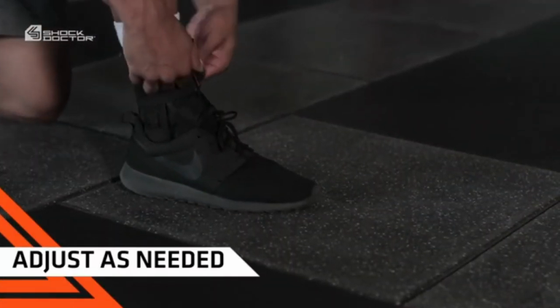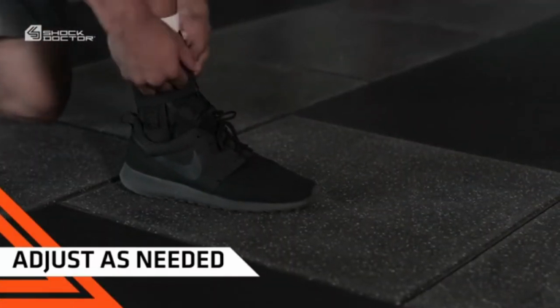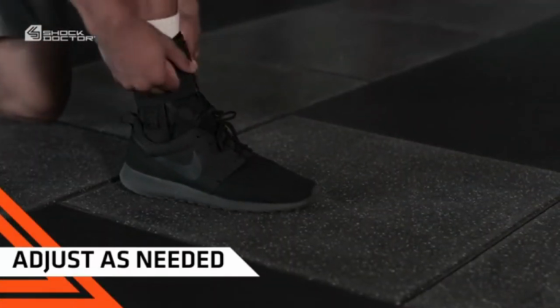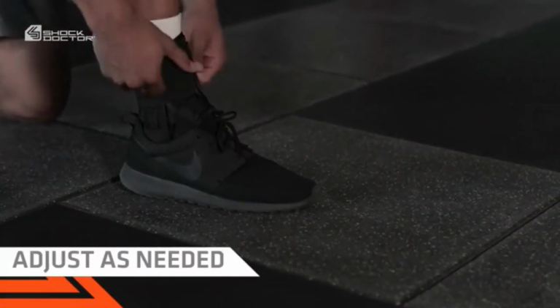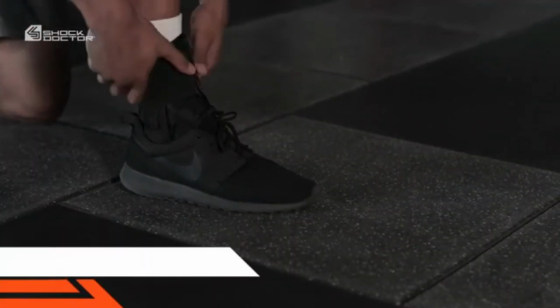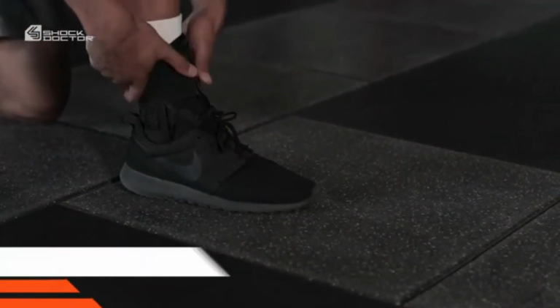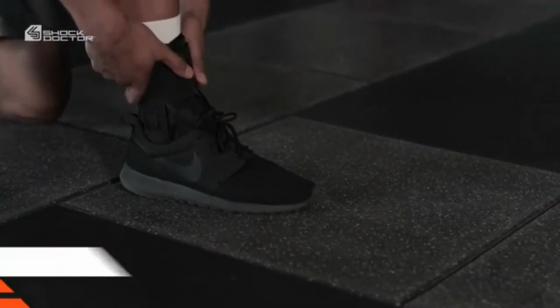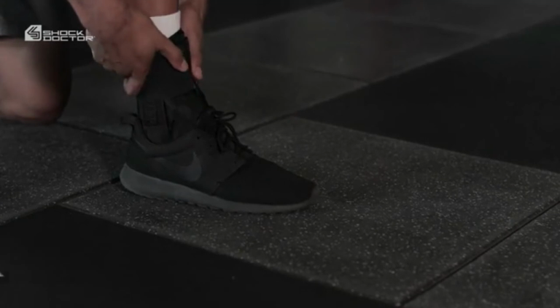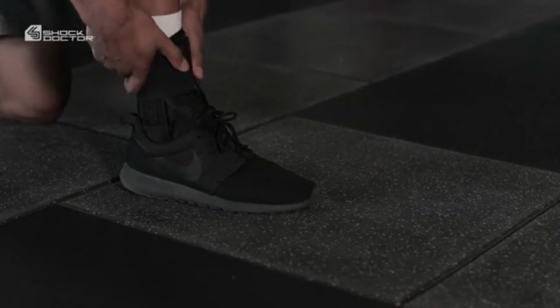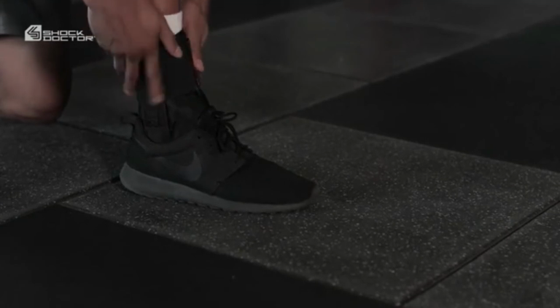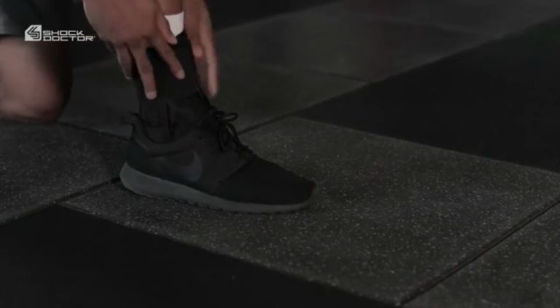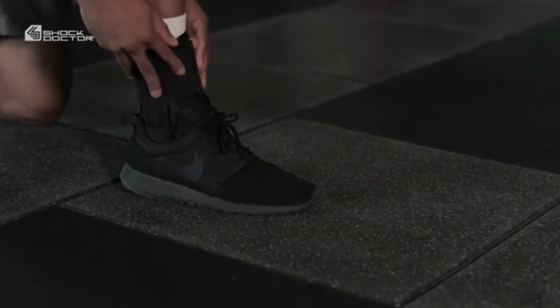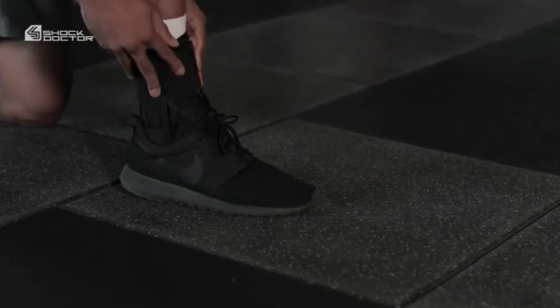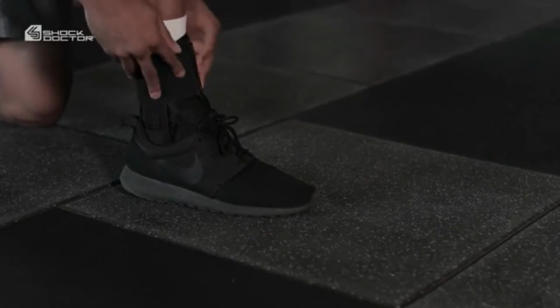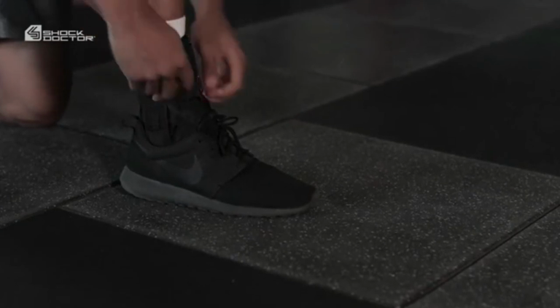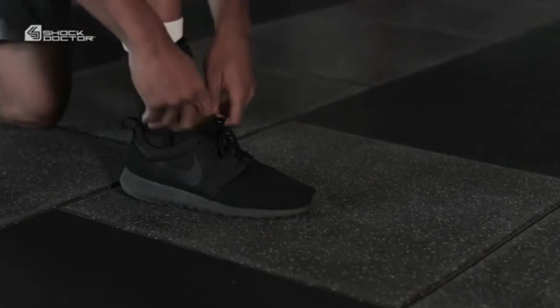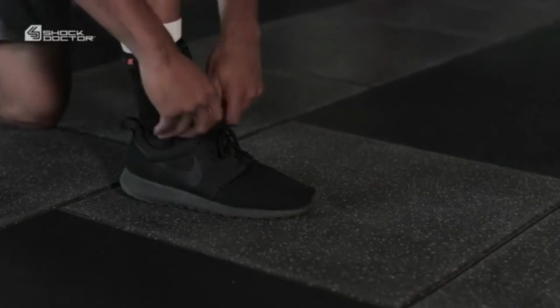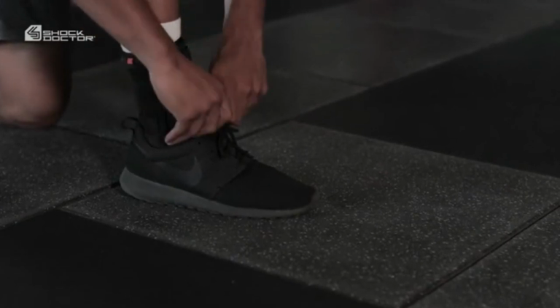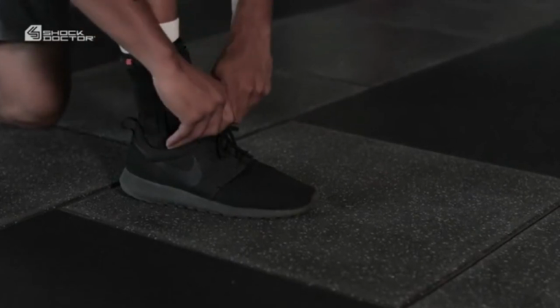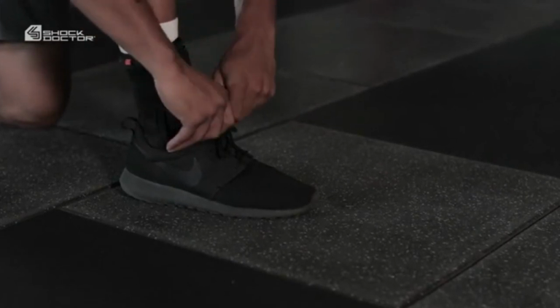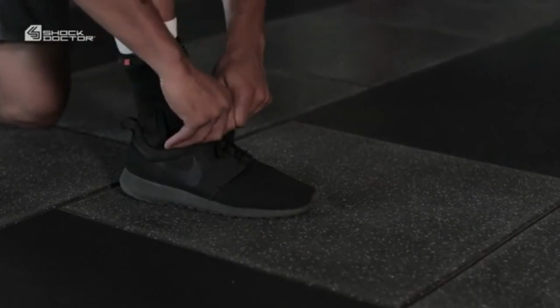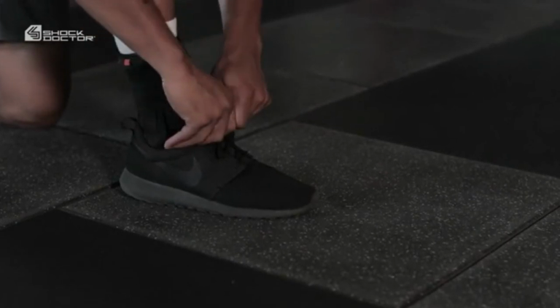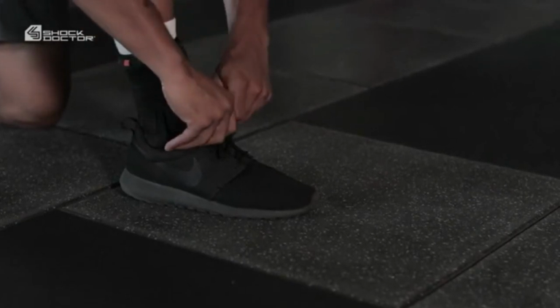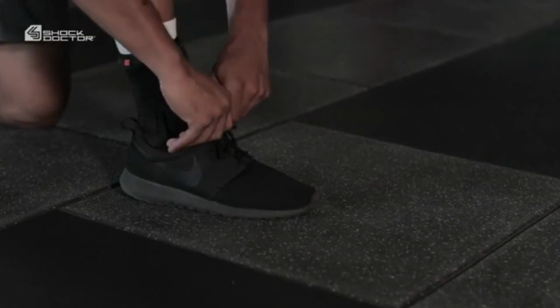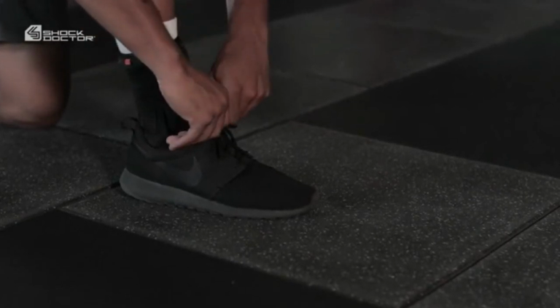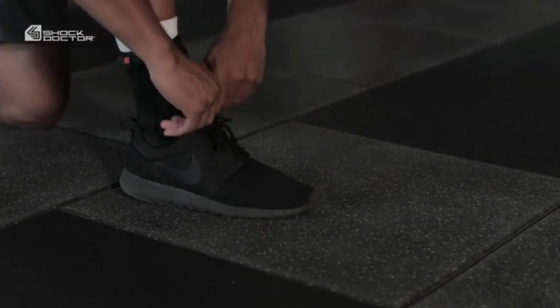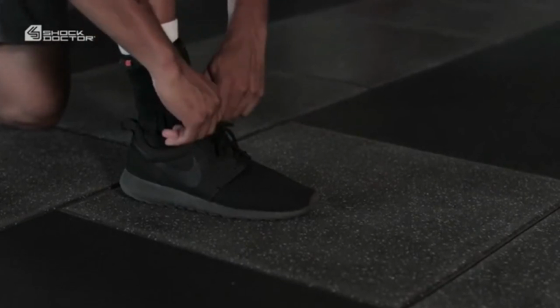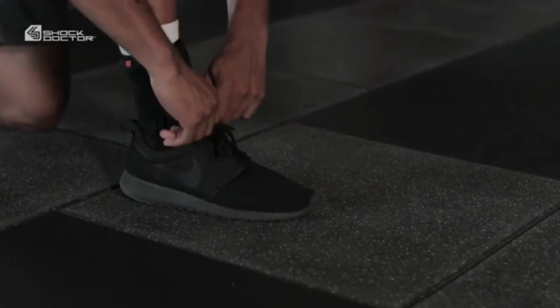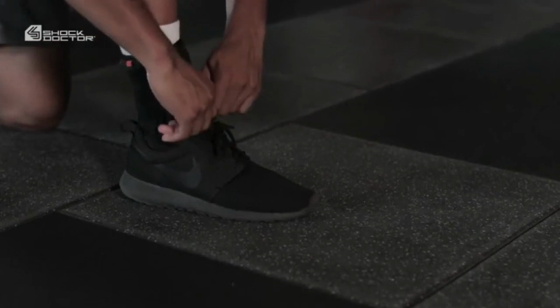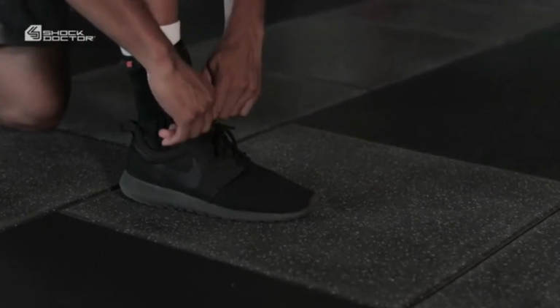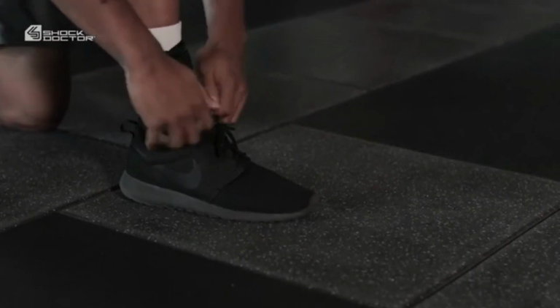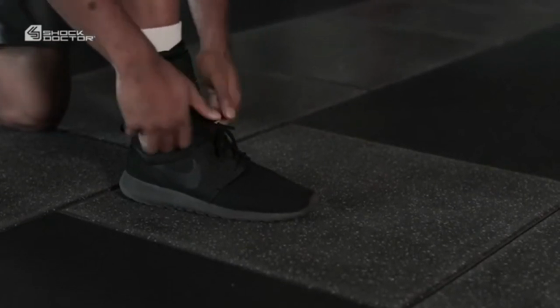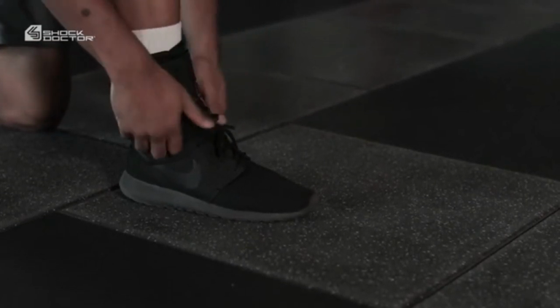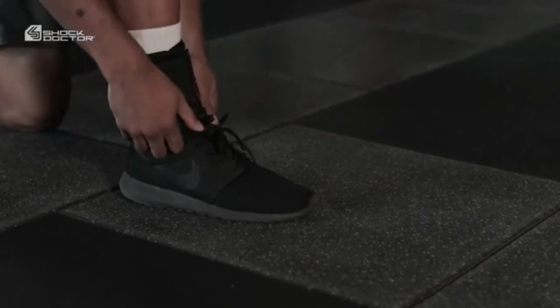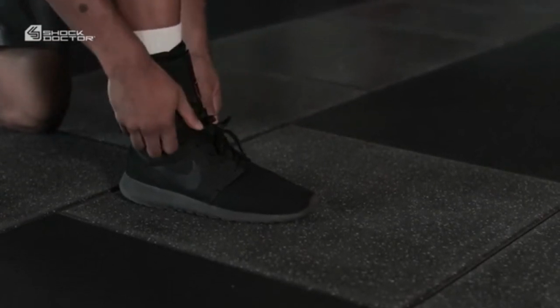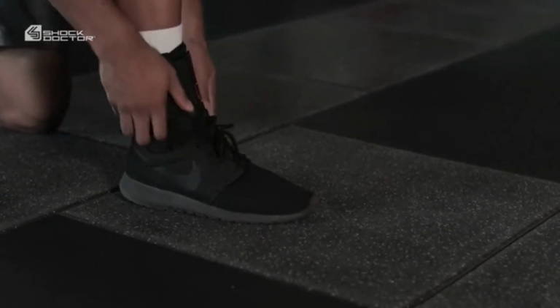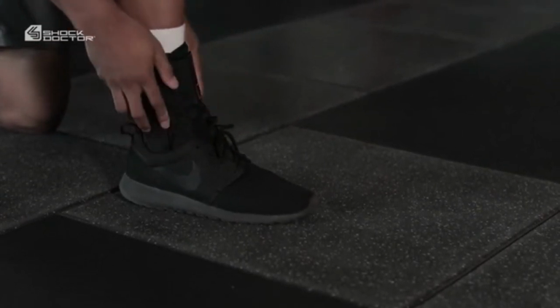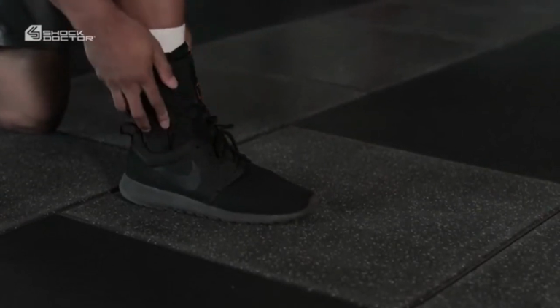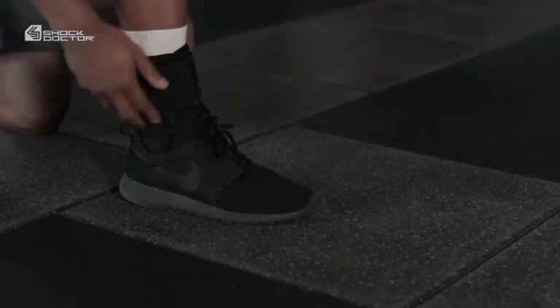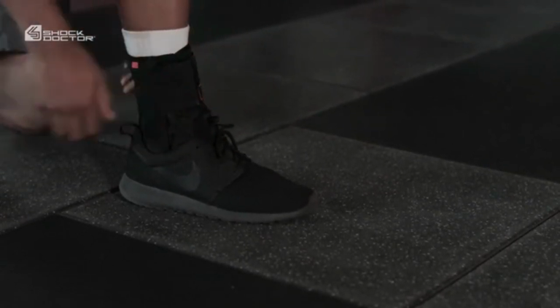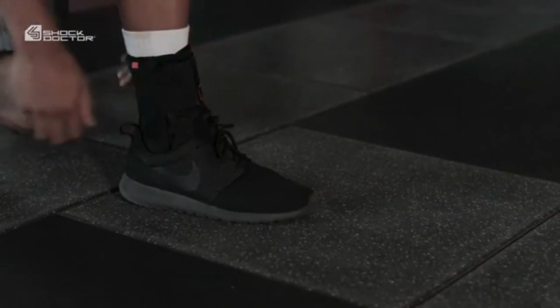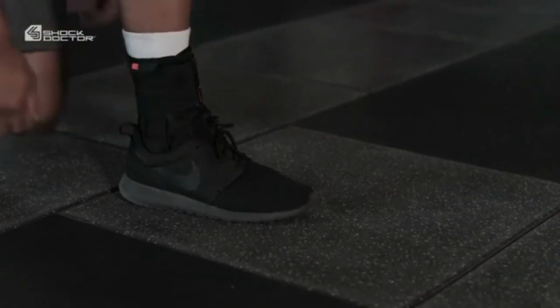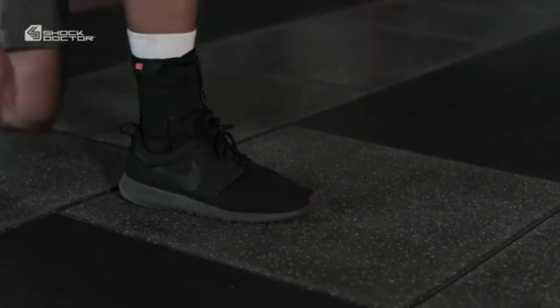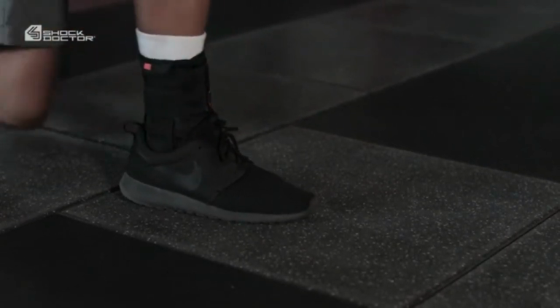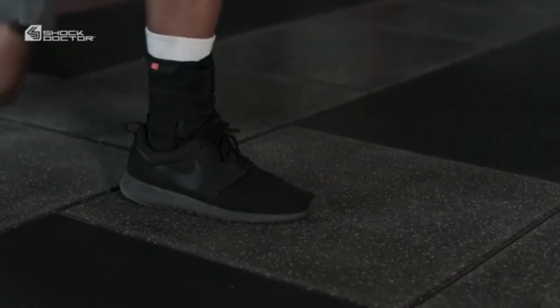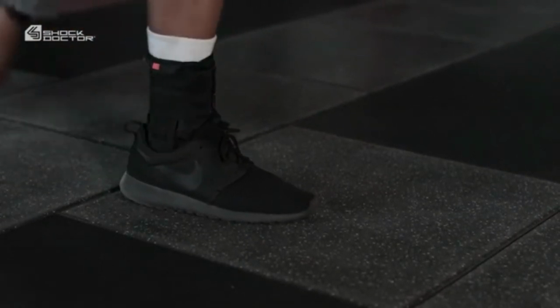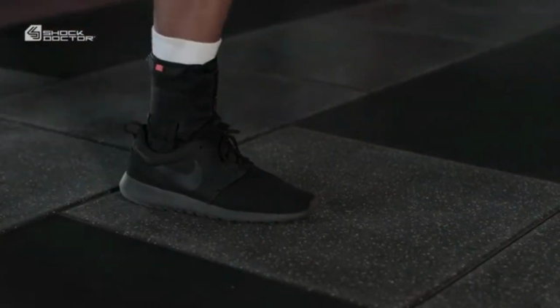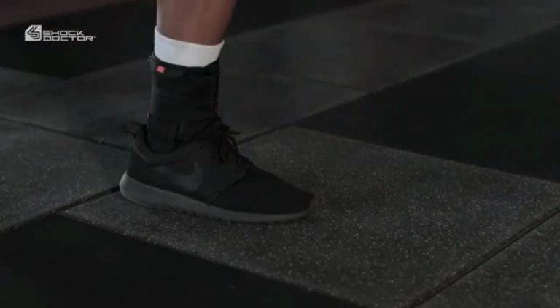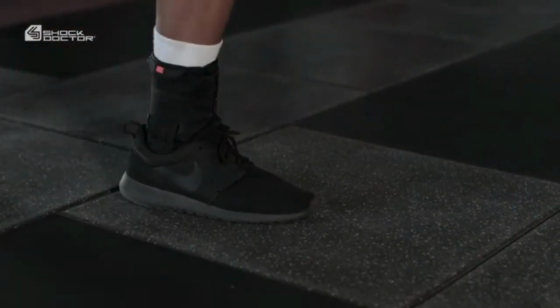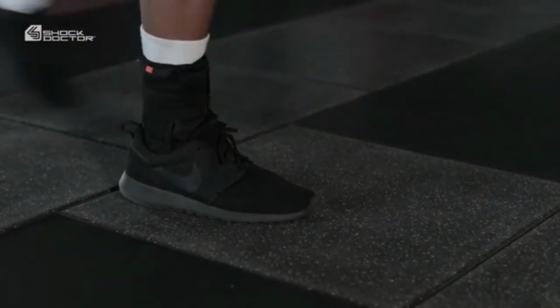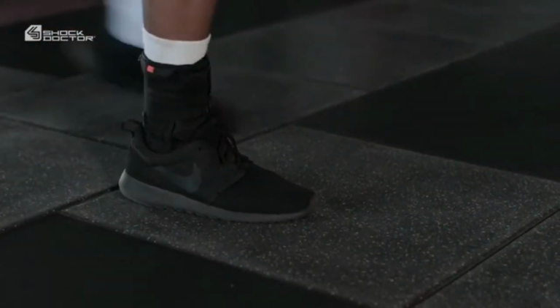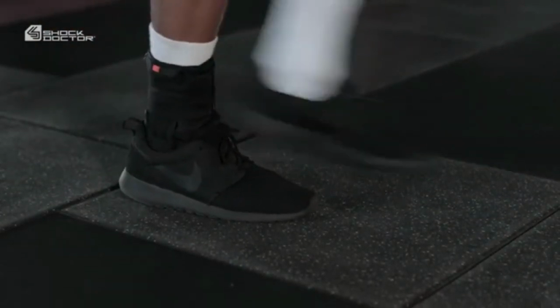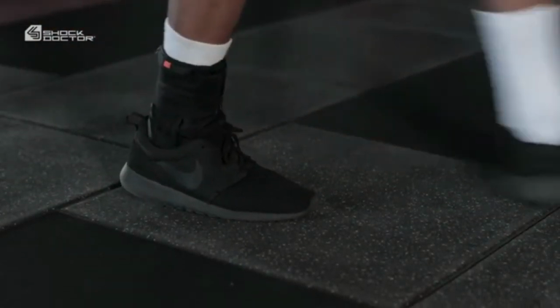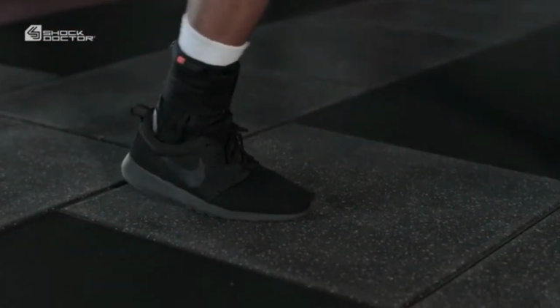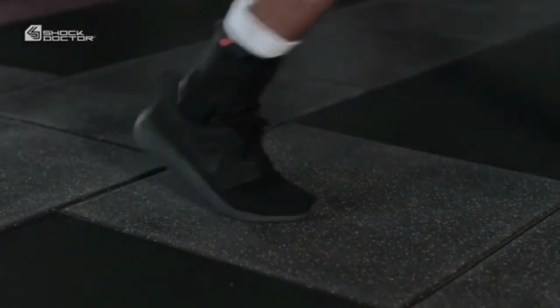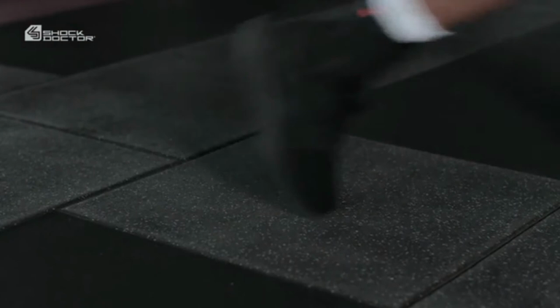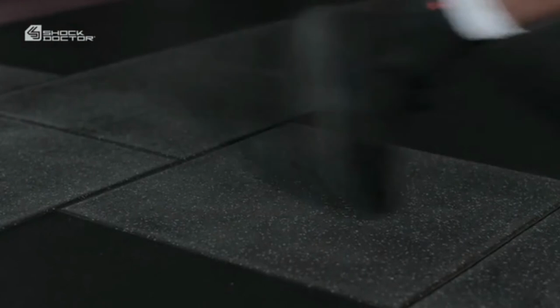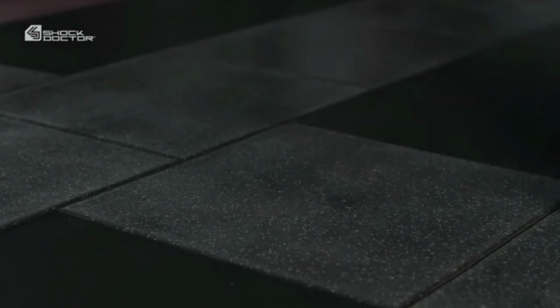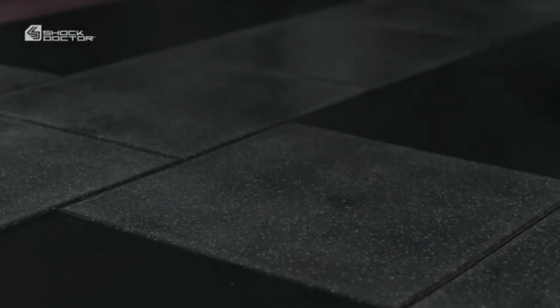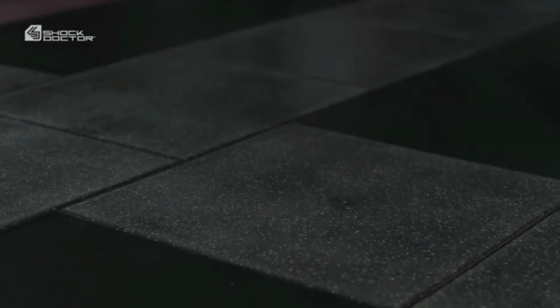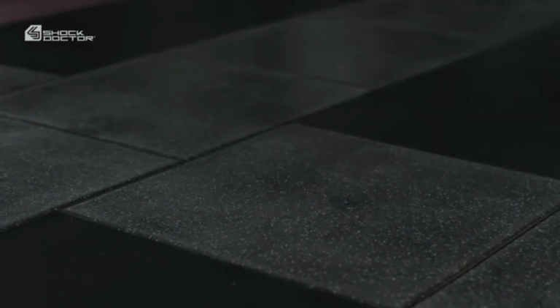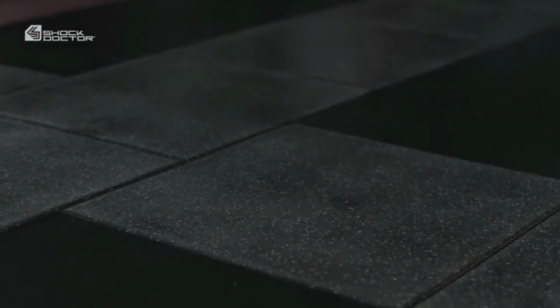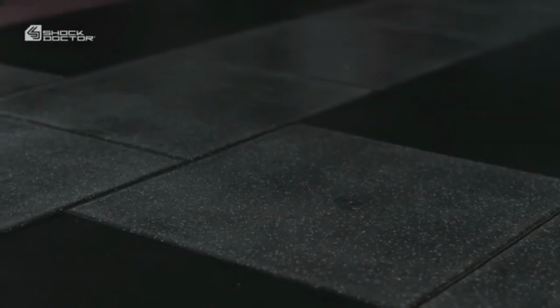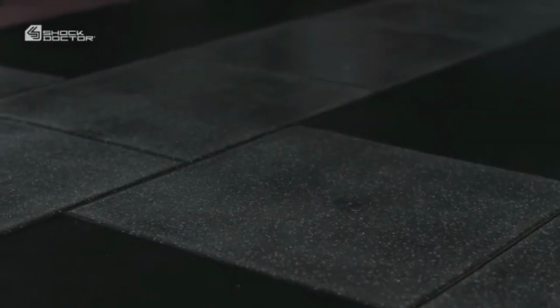Shock Doctor Performance Sports Therapy, like our 851 Ultra Wrap Lace Ankle Brace, prepares you to go fearlessly forward.